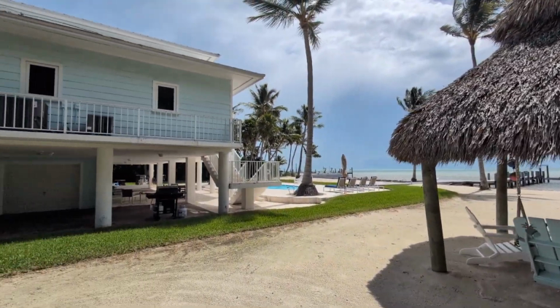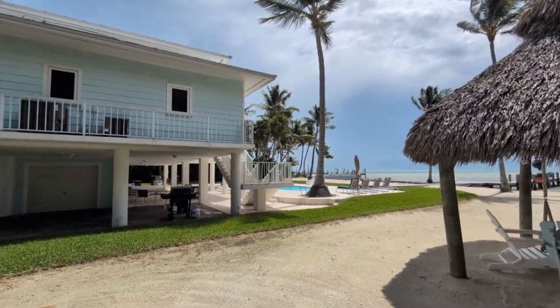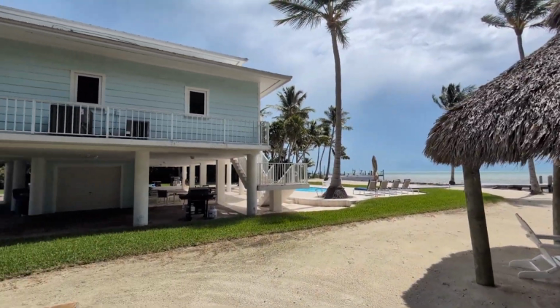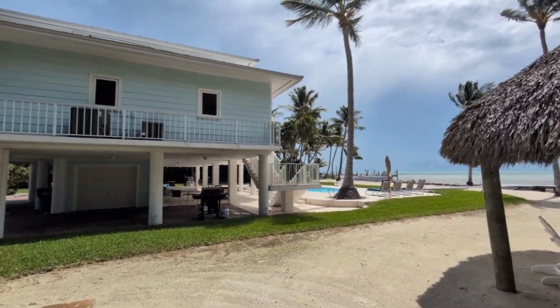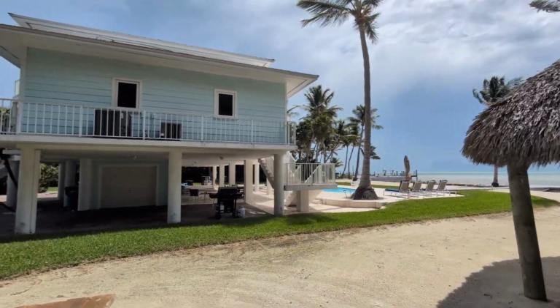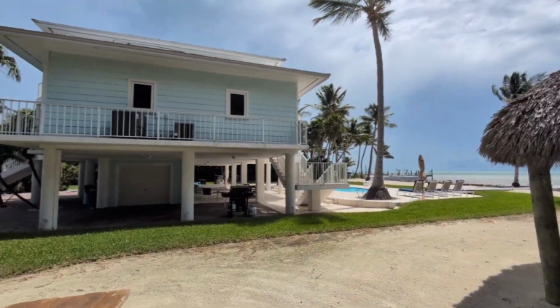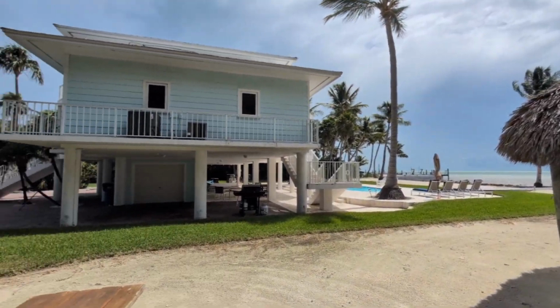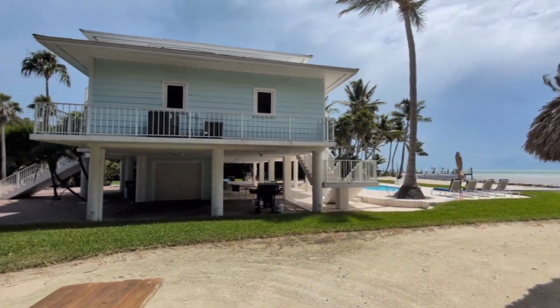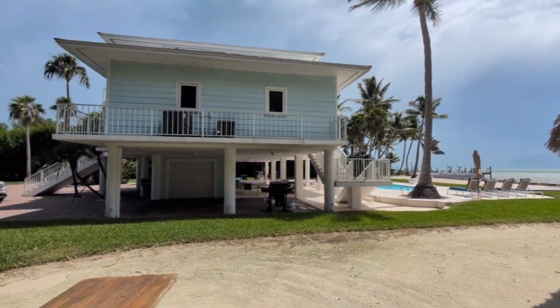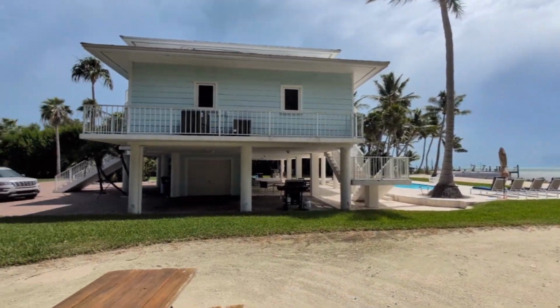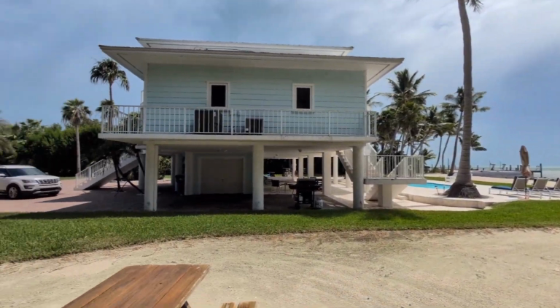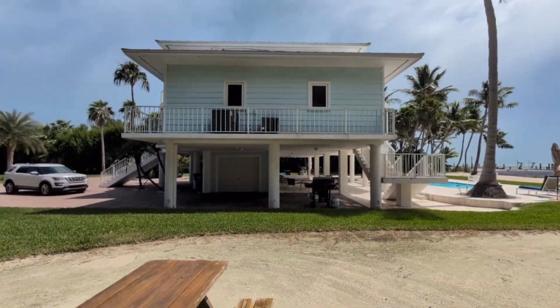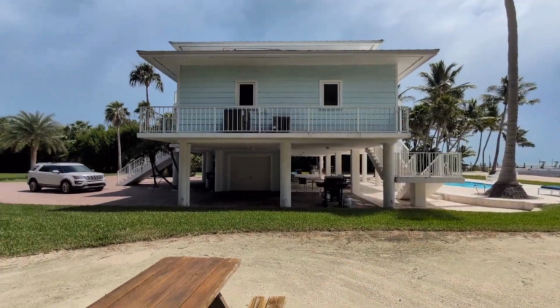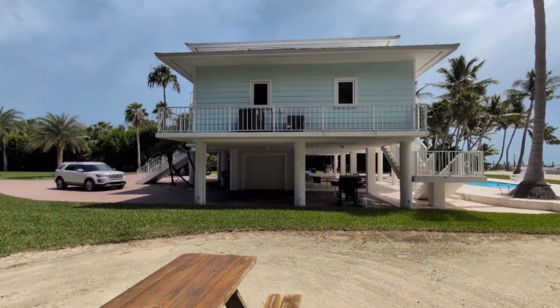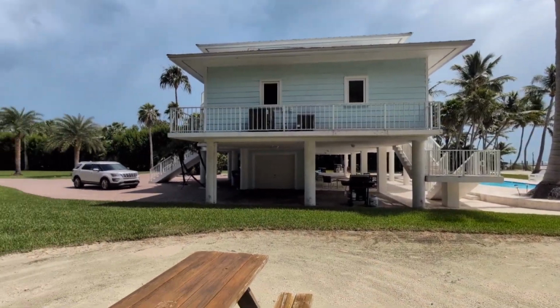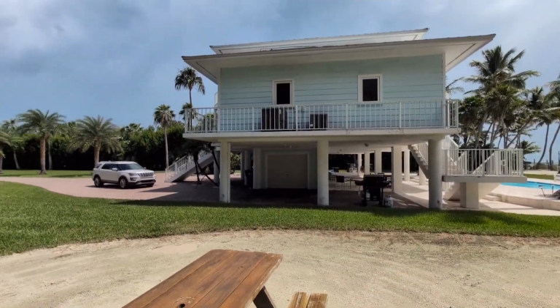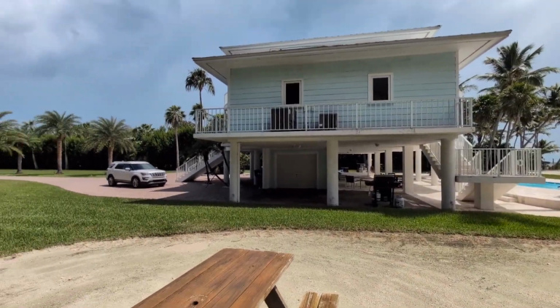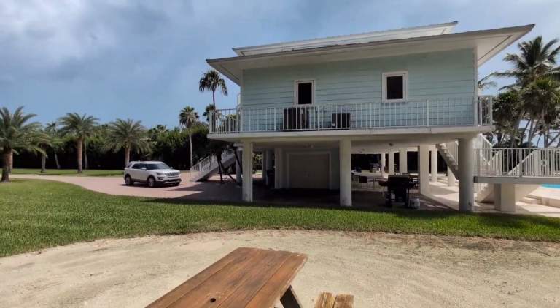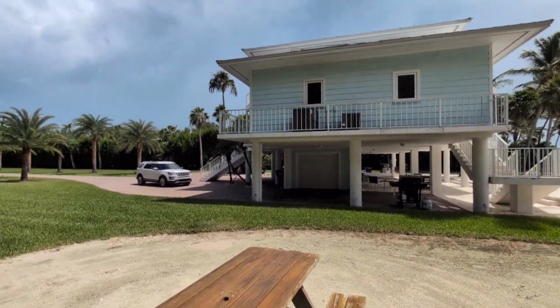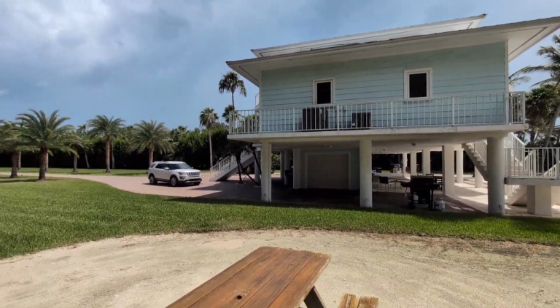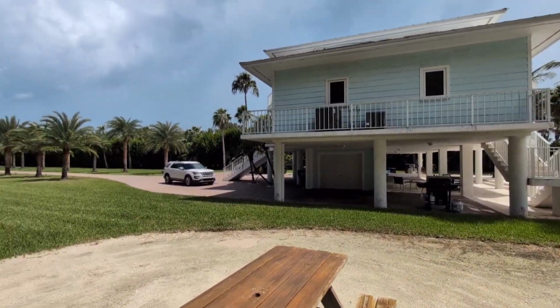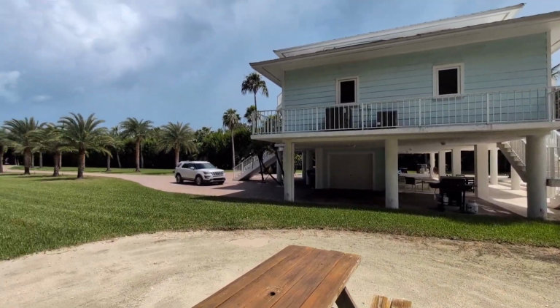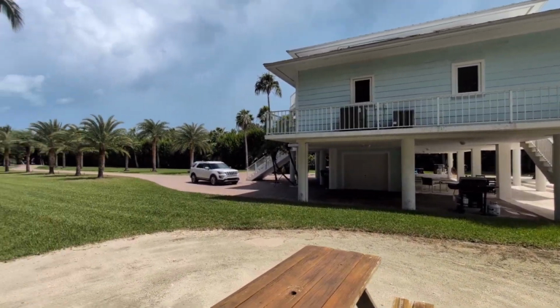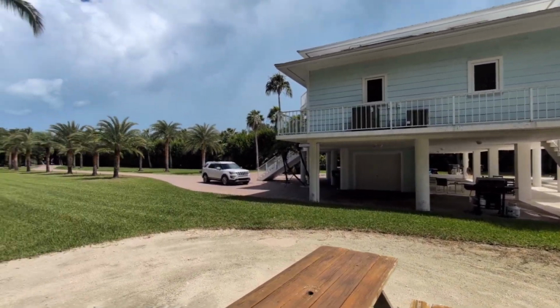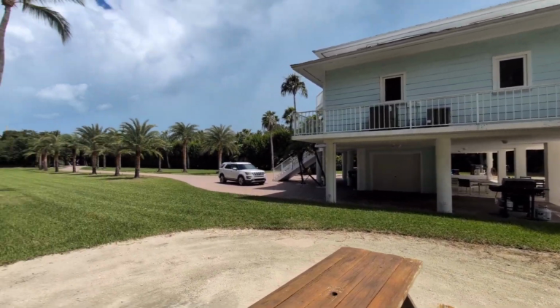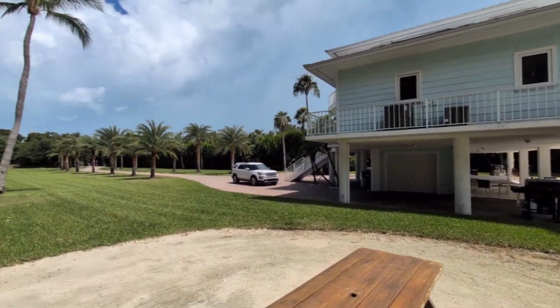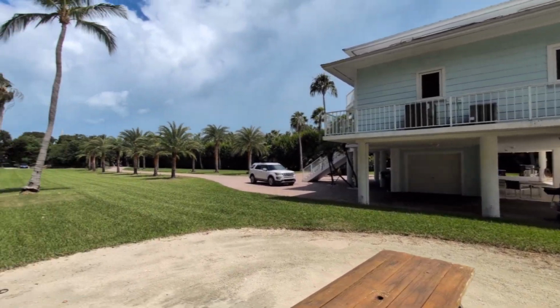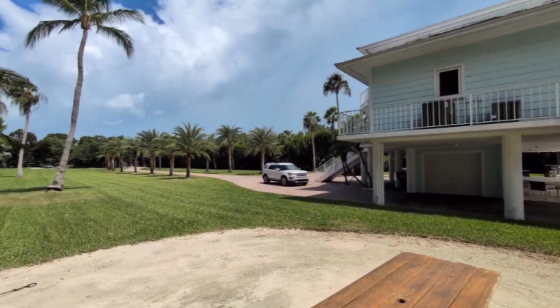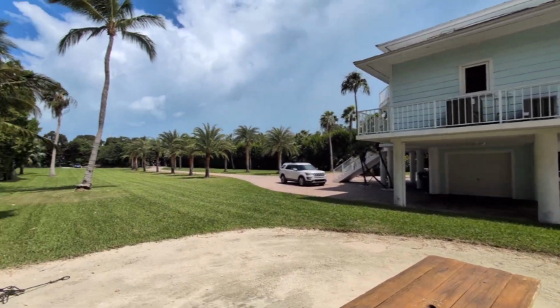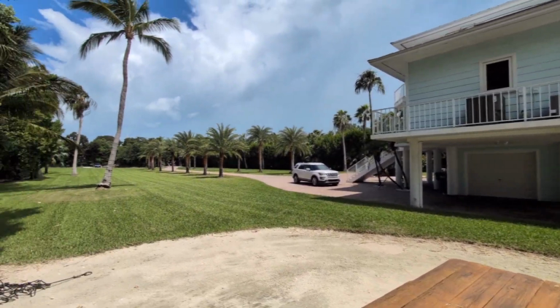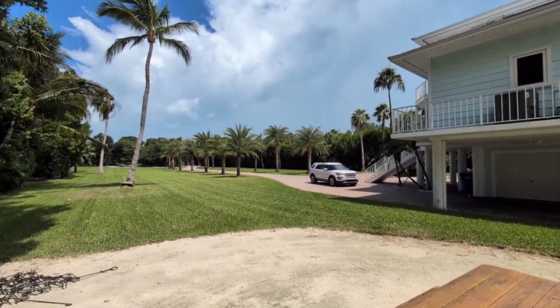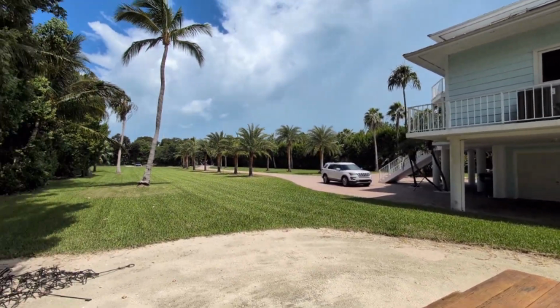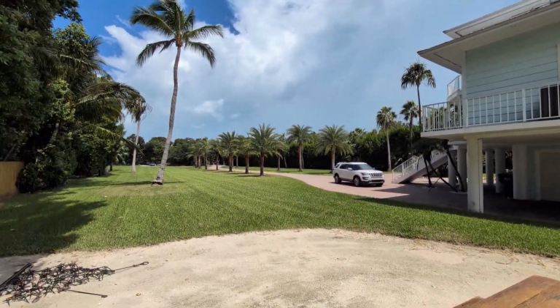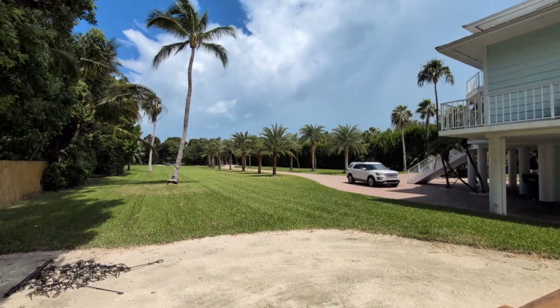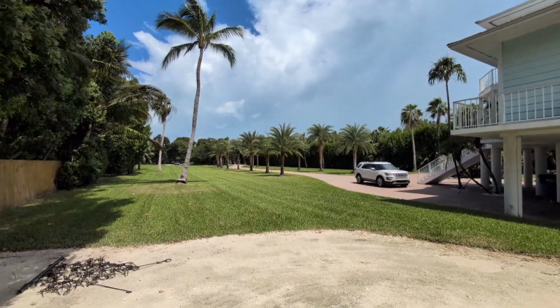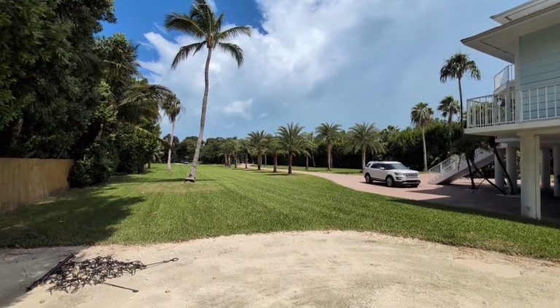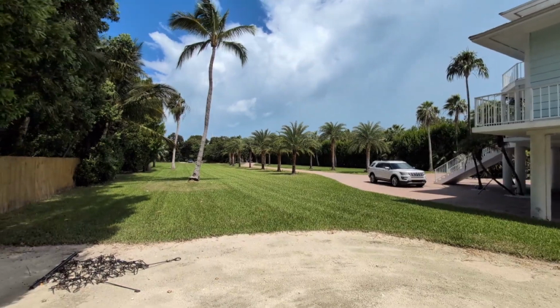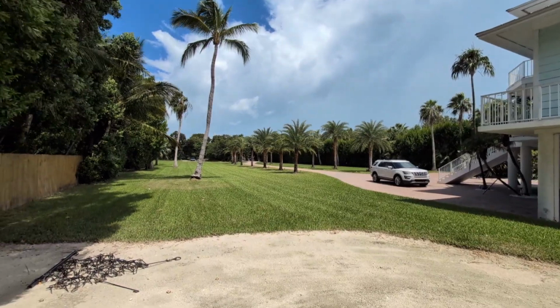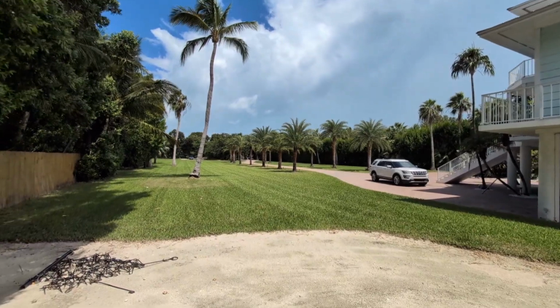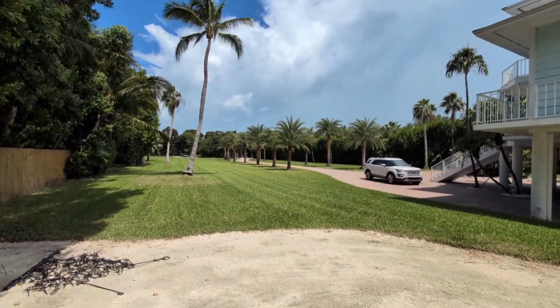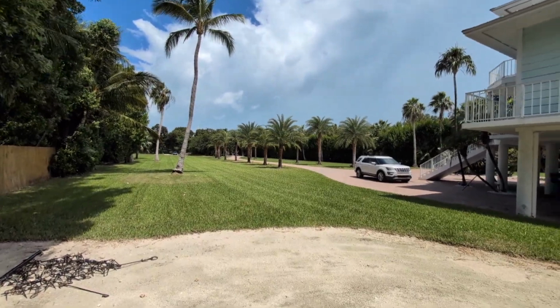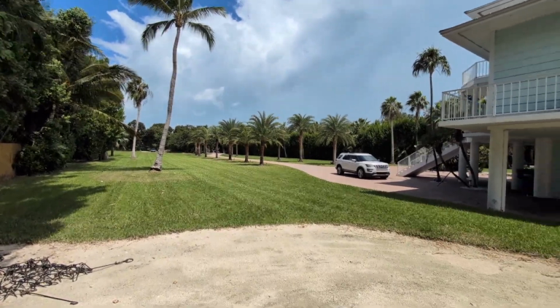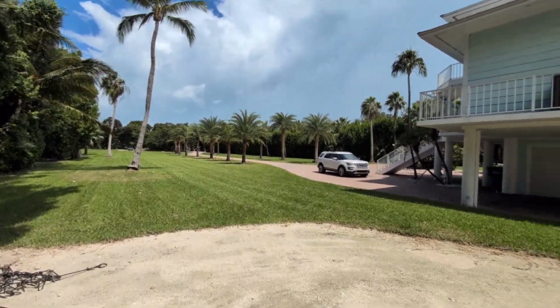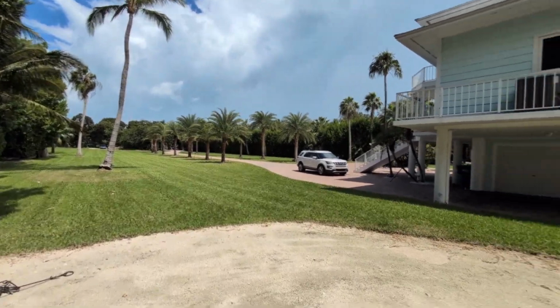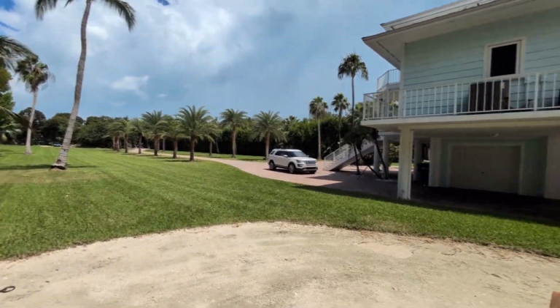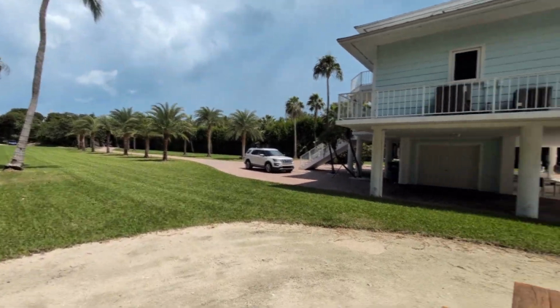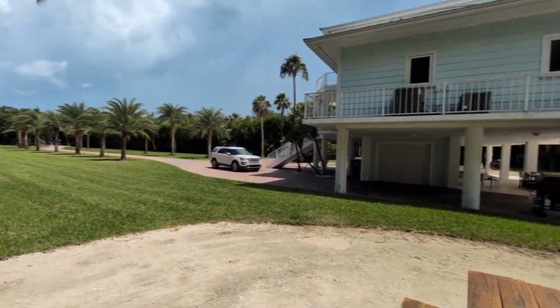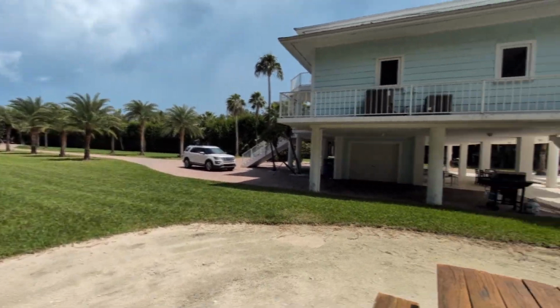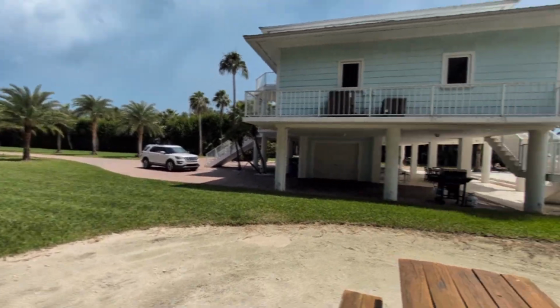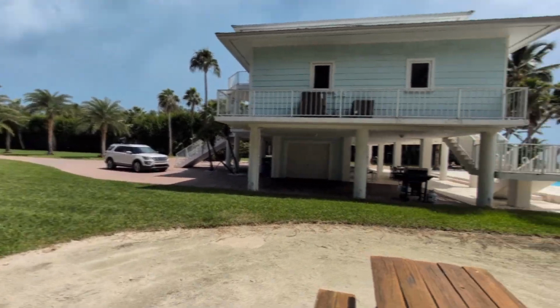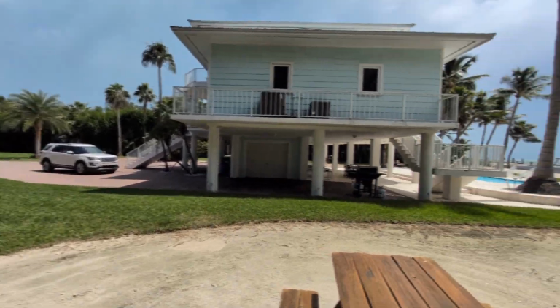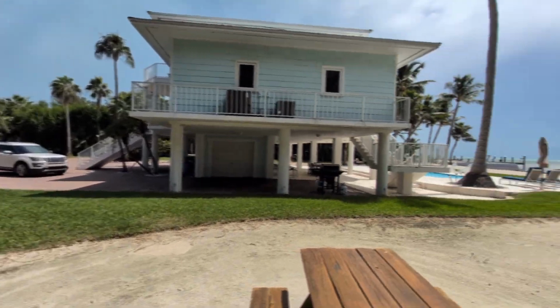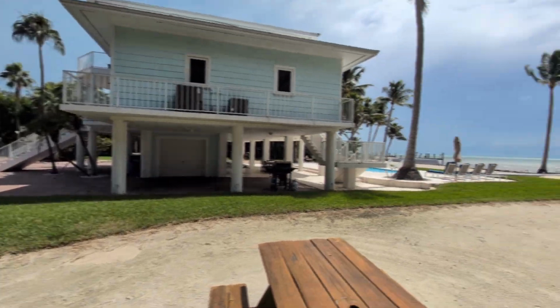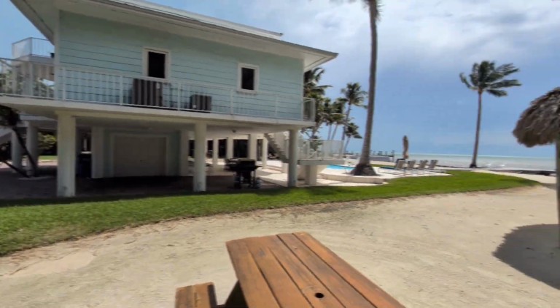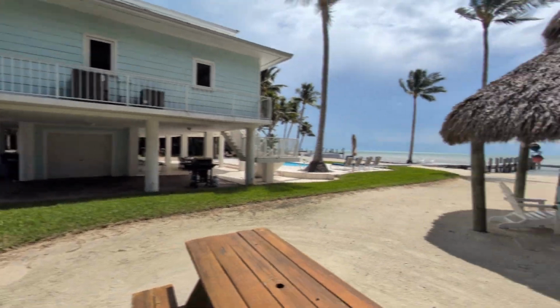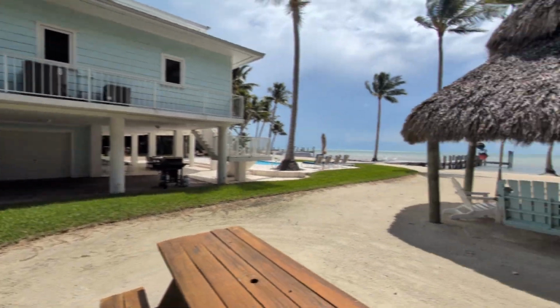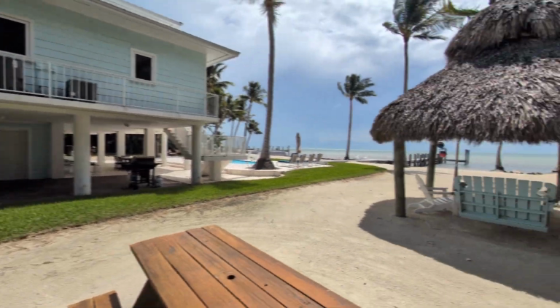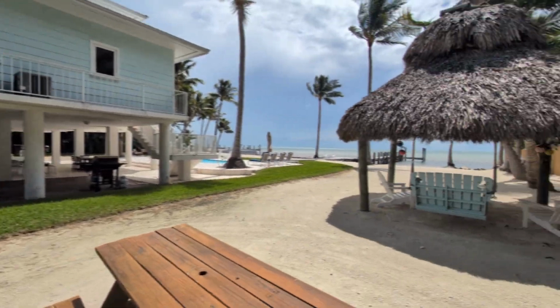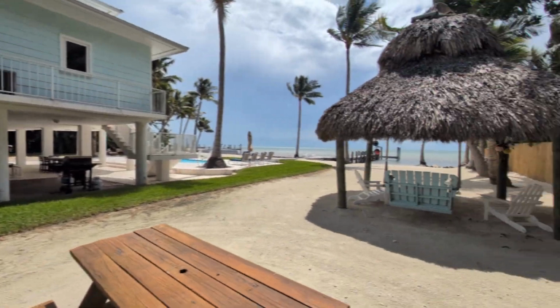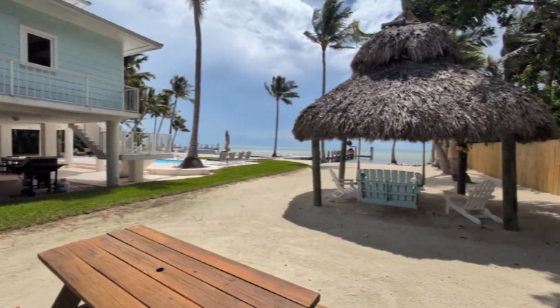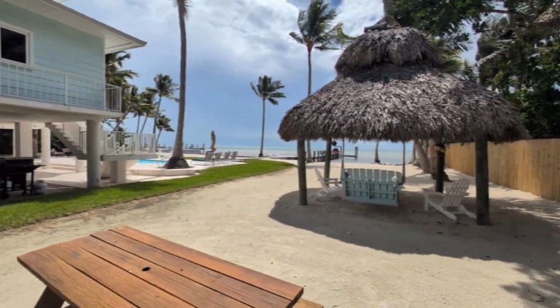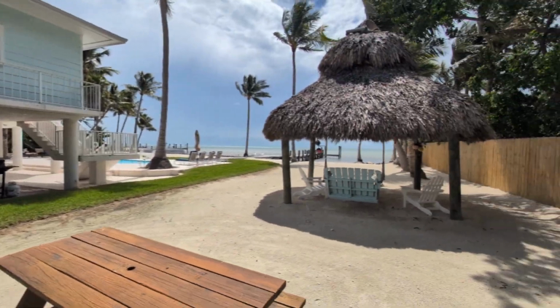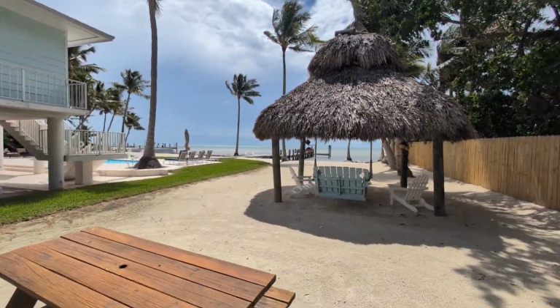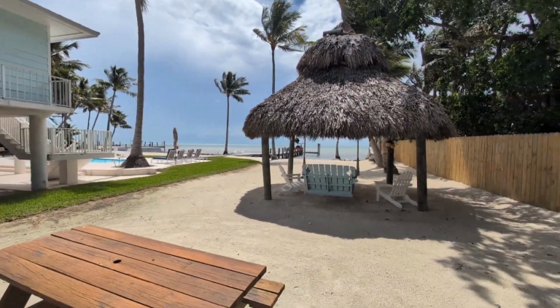Tiki Hut — we usually put the bar underneath the Tiki Hut. You can see the front entrance to the property here, which I'll show later on in the video.